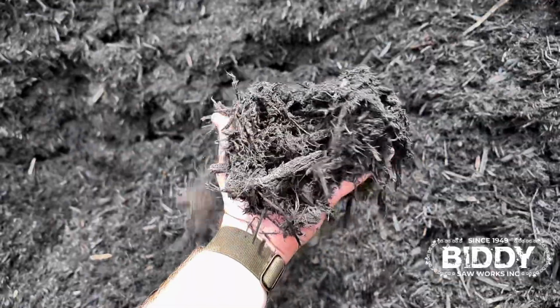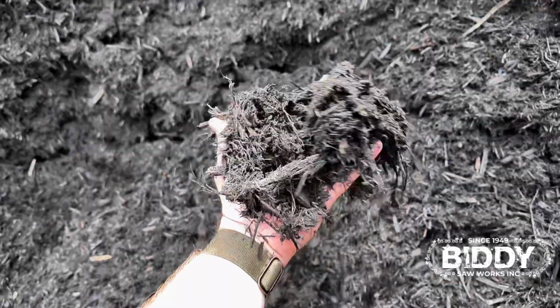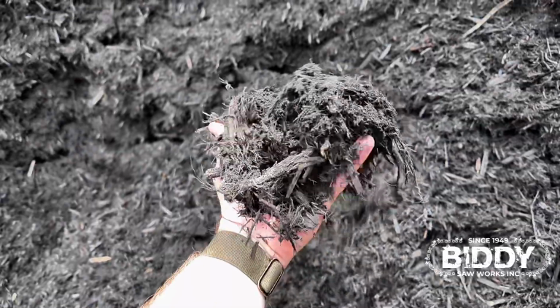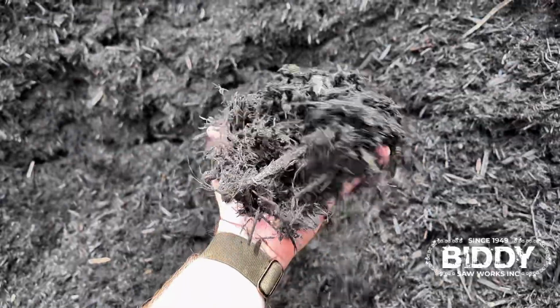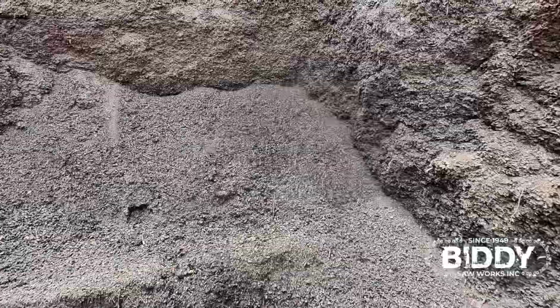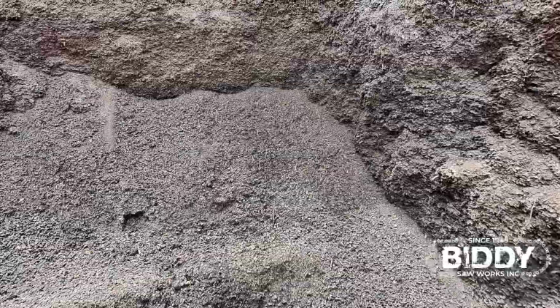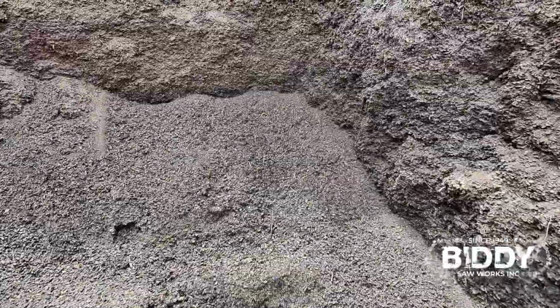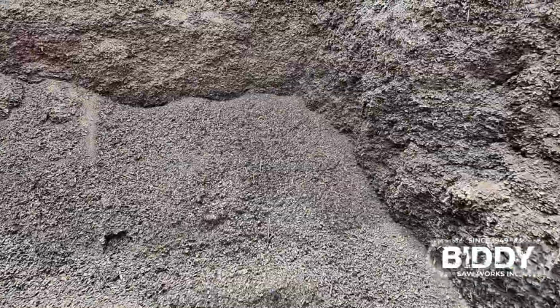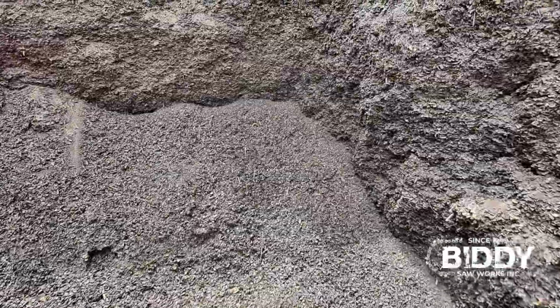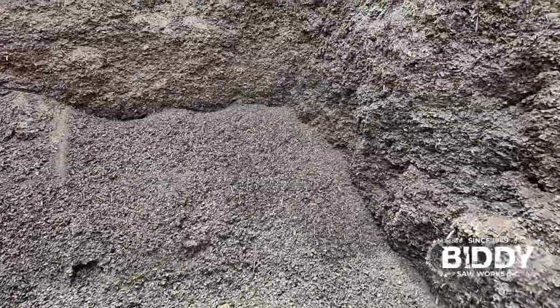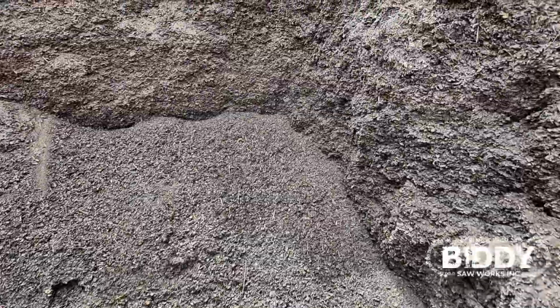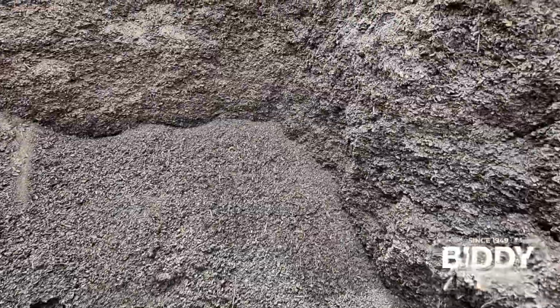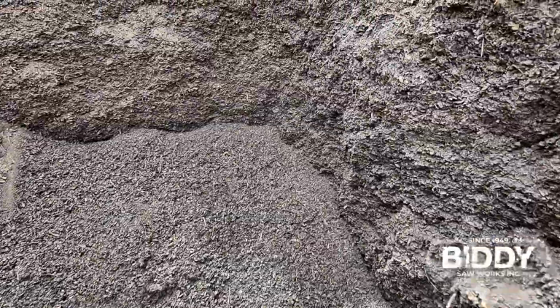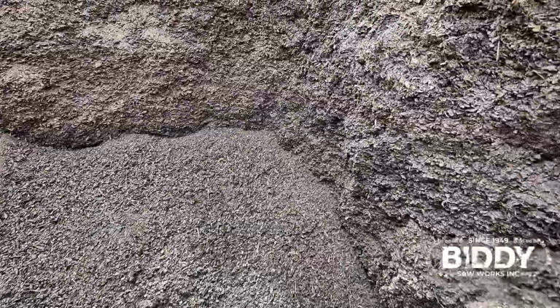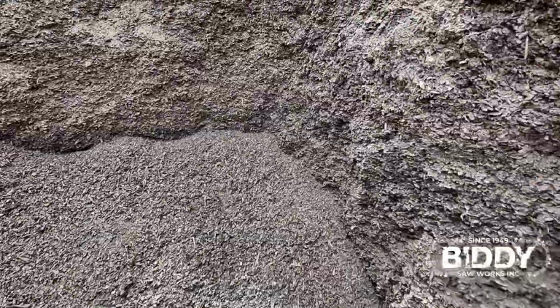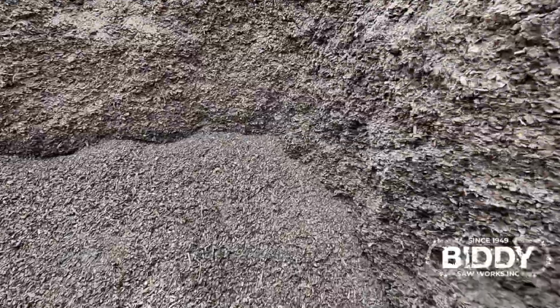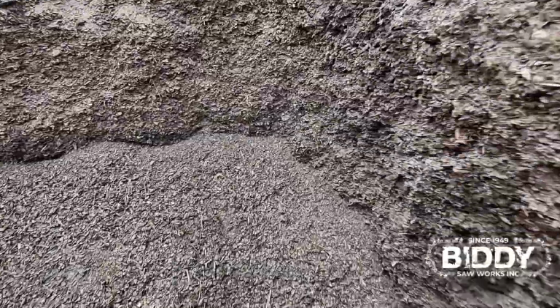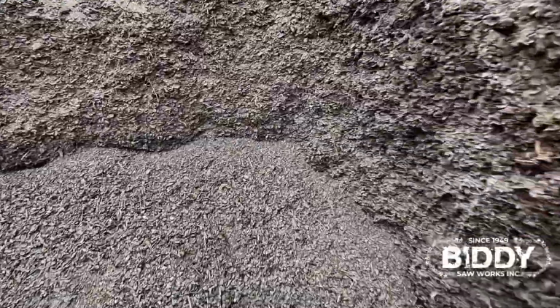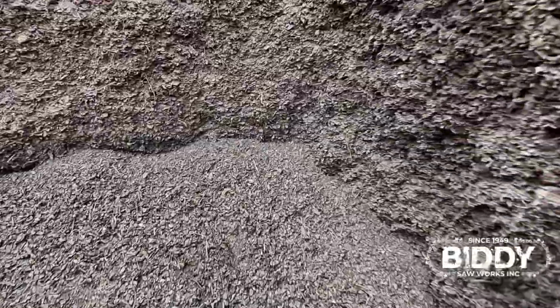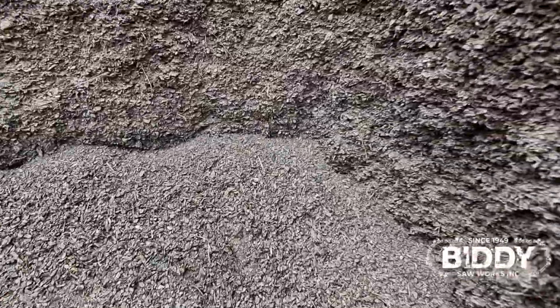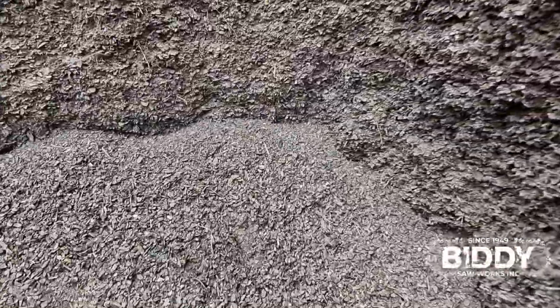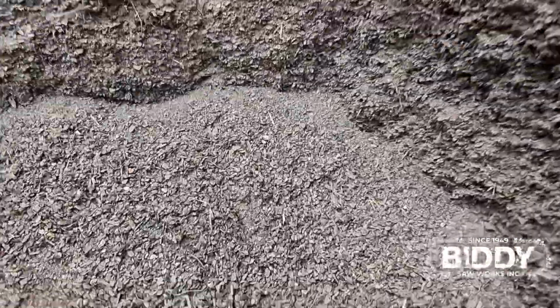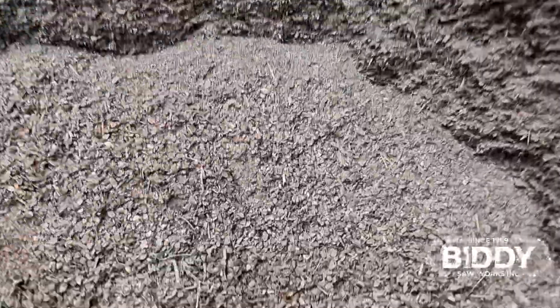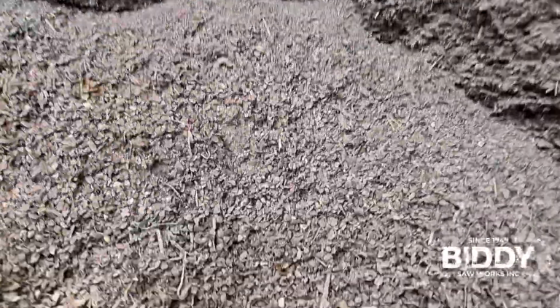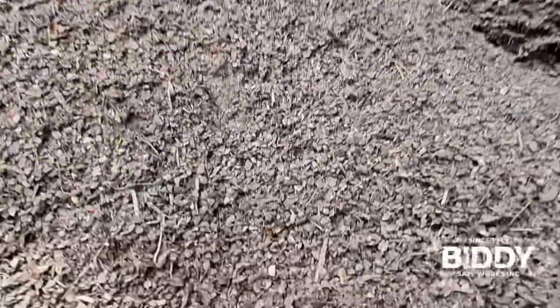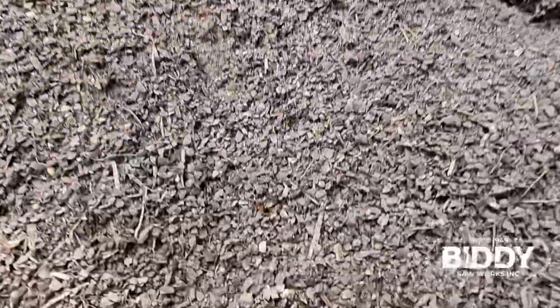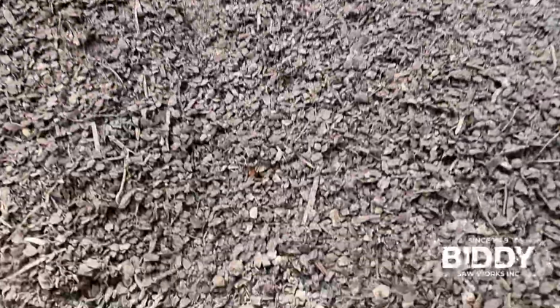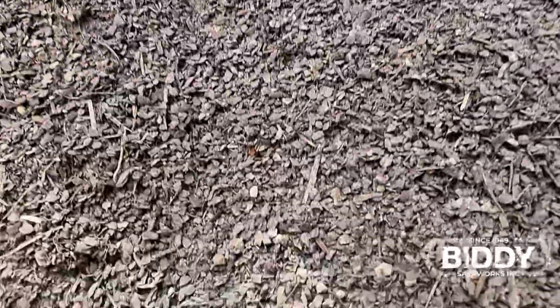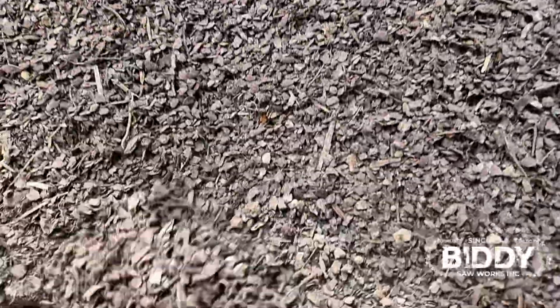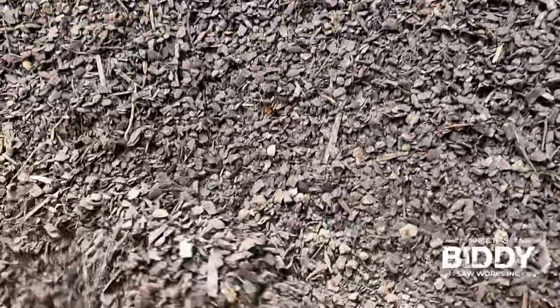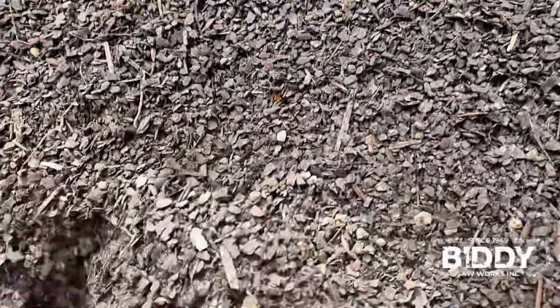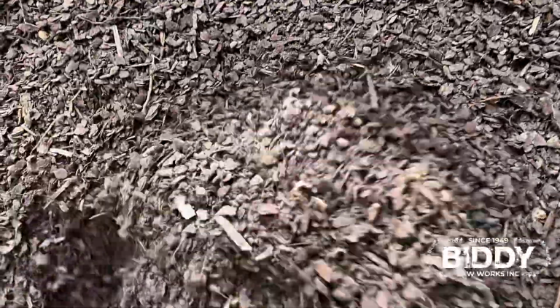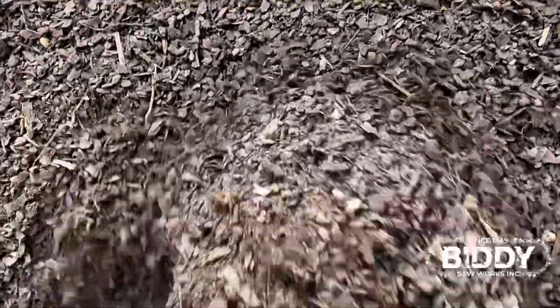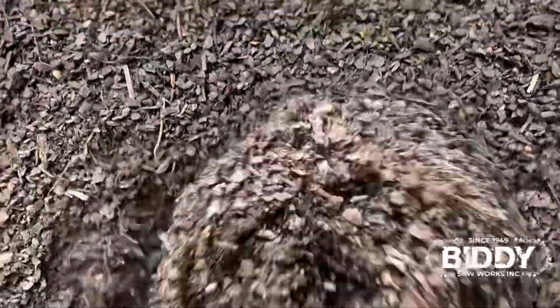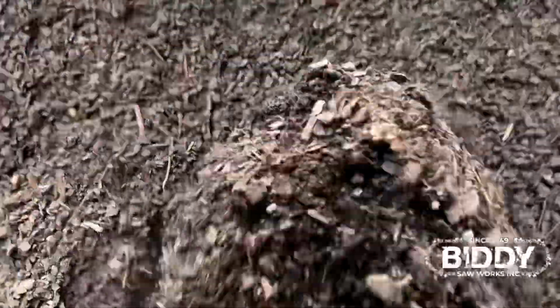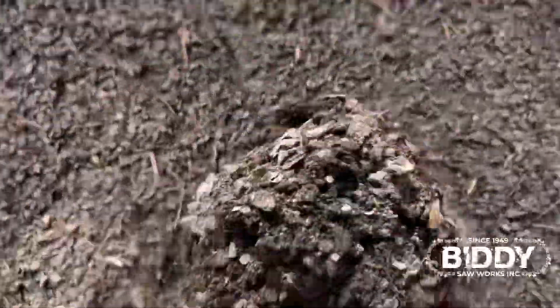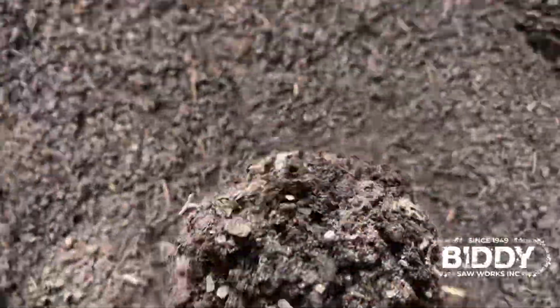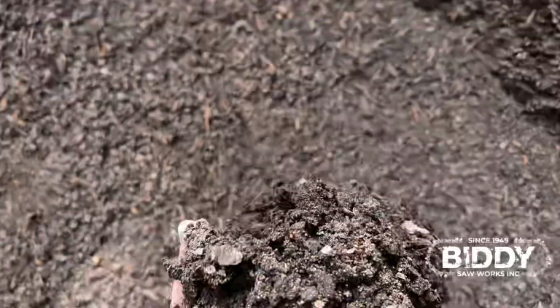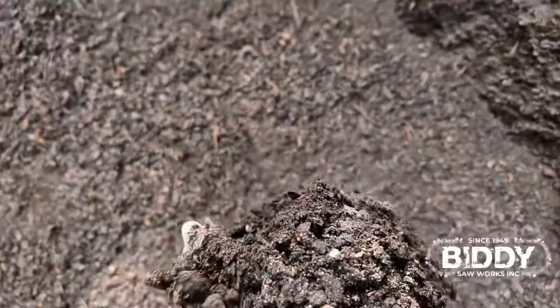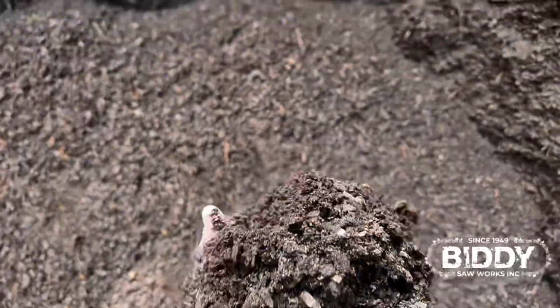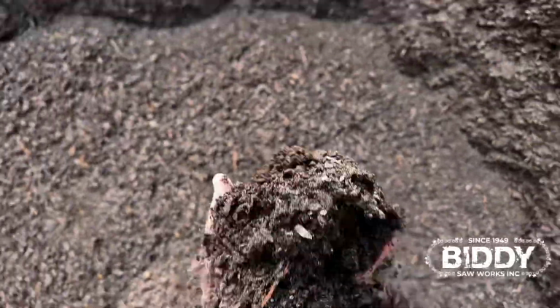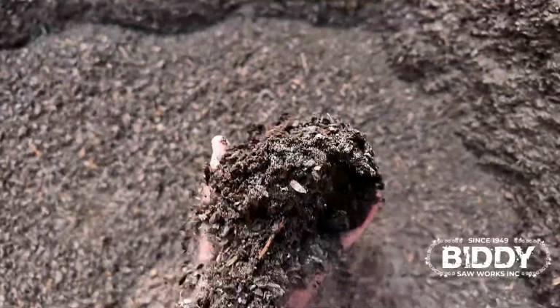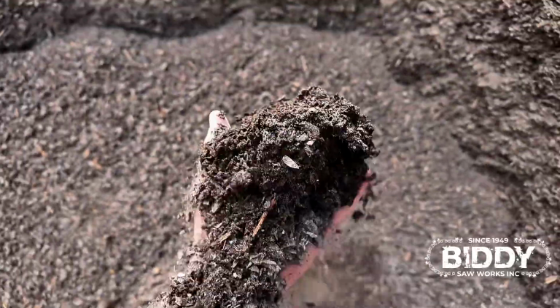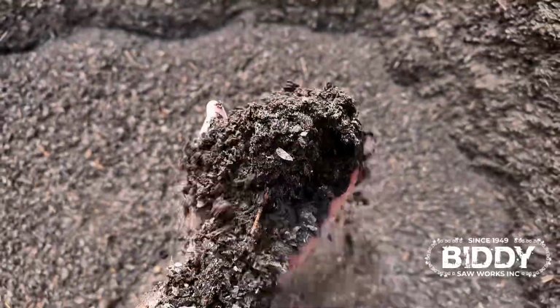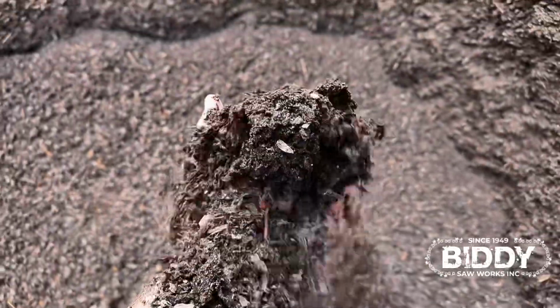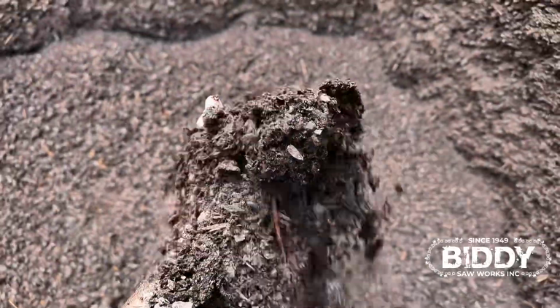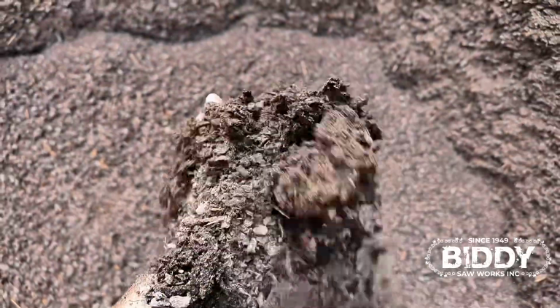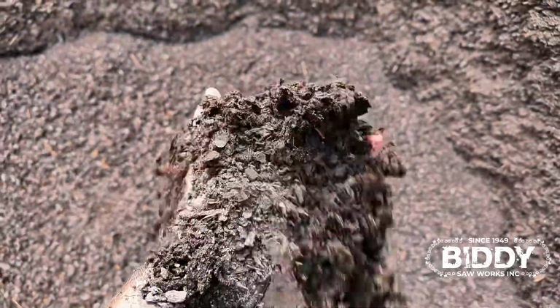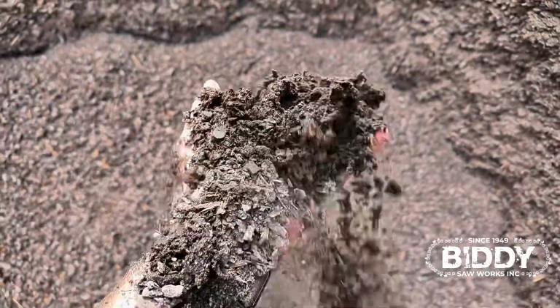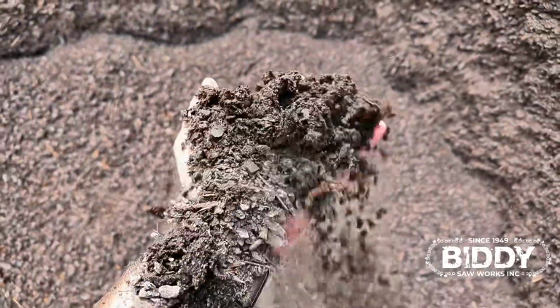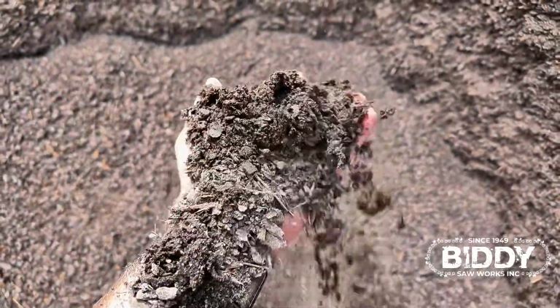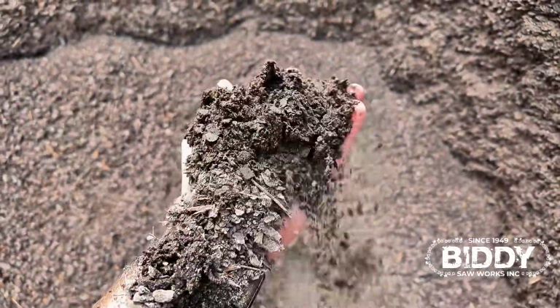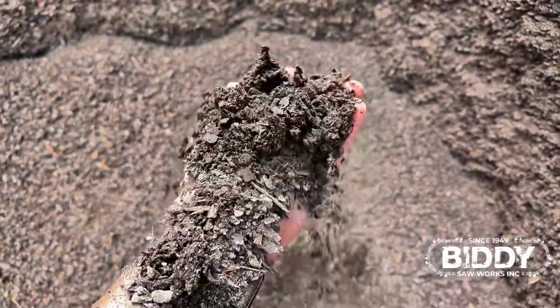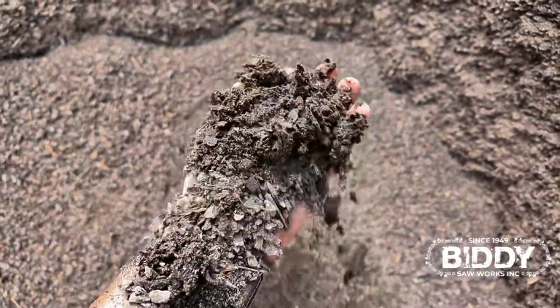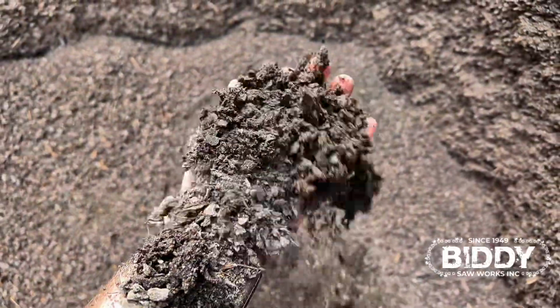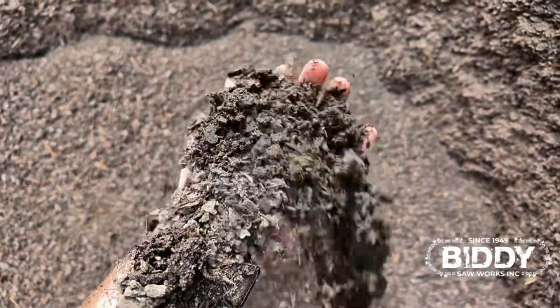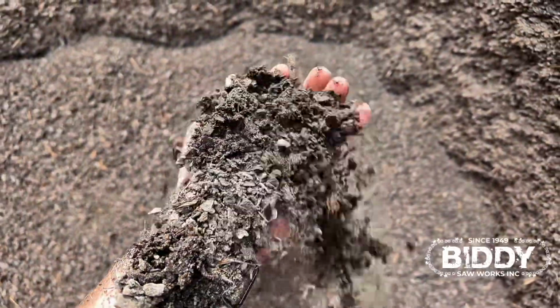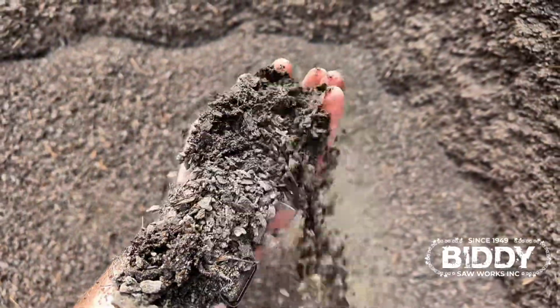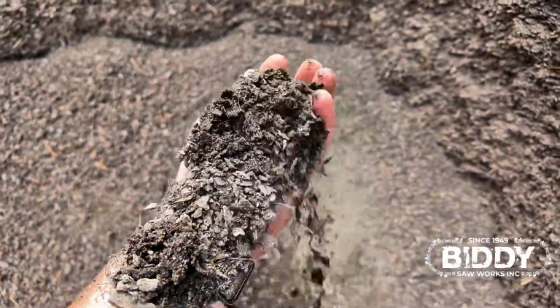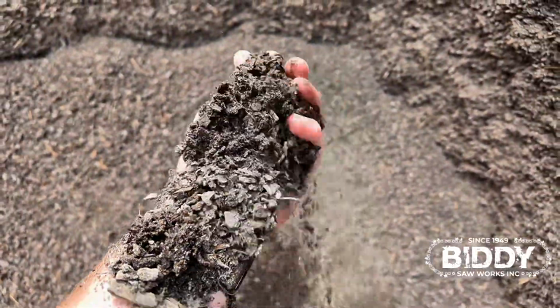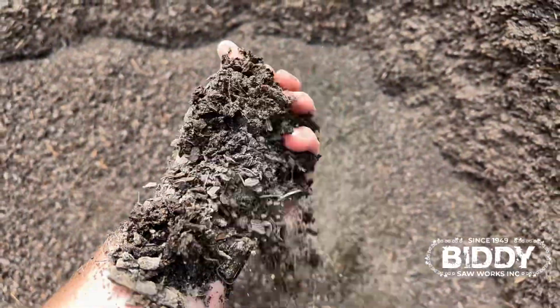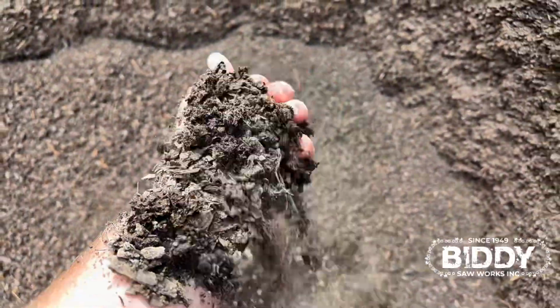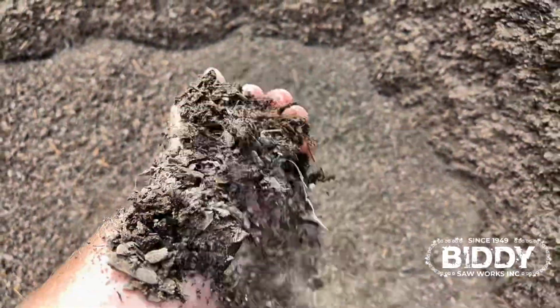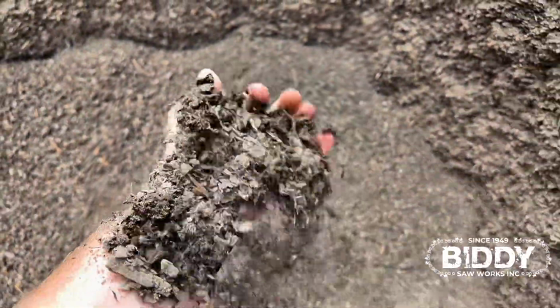Then we move into our Dan's dirt, guys. We can't keep this stuff in stock. It's really, really good for tomato plants, peppers, whatever you want to put in it — it's going to grow.